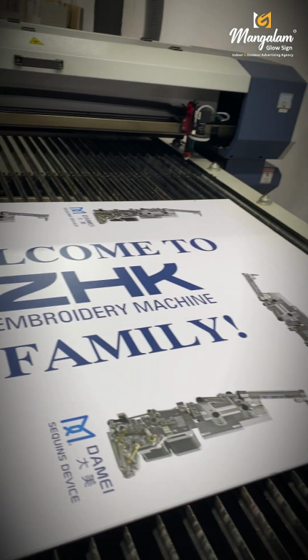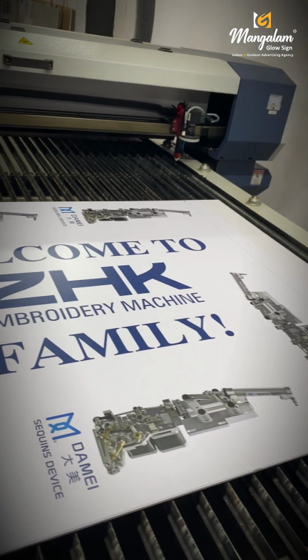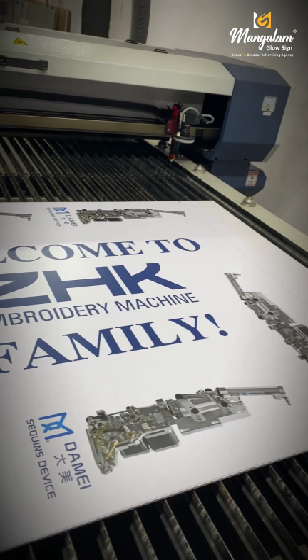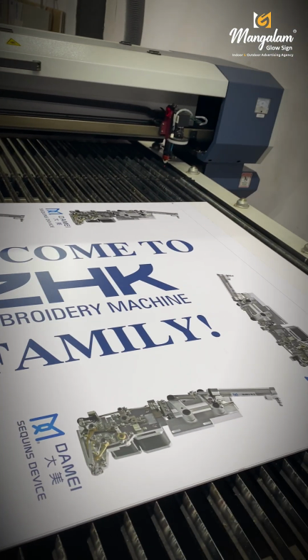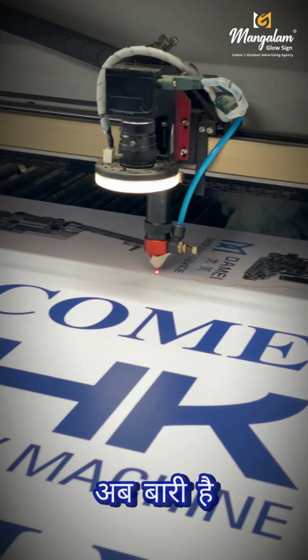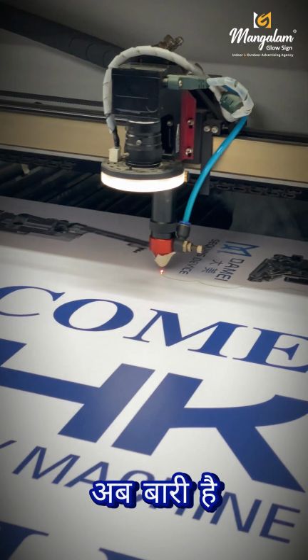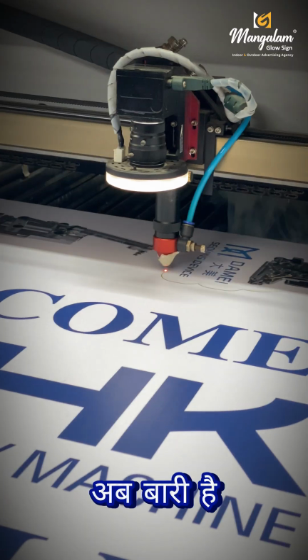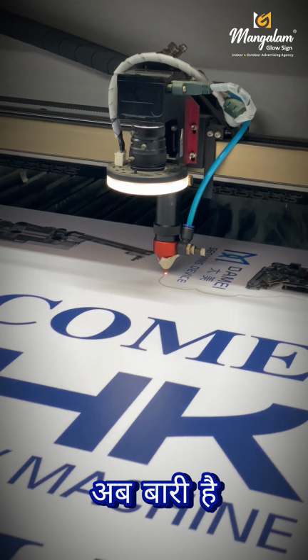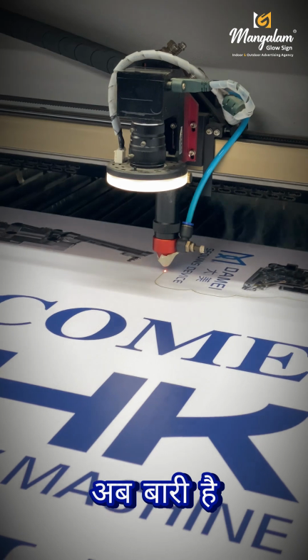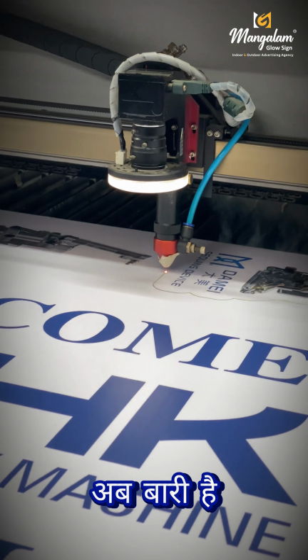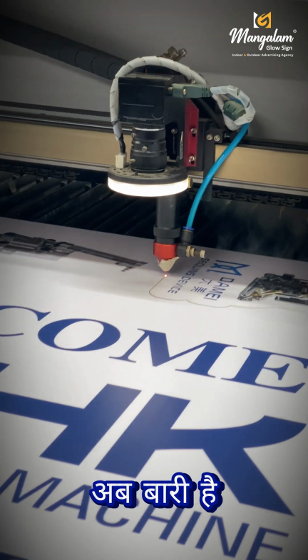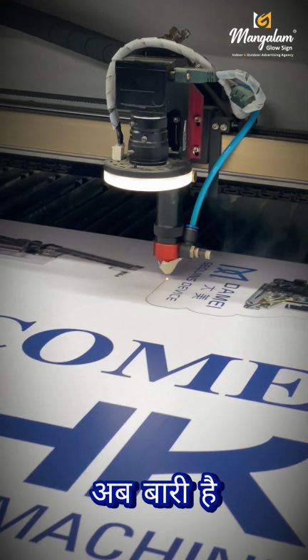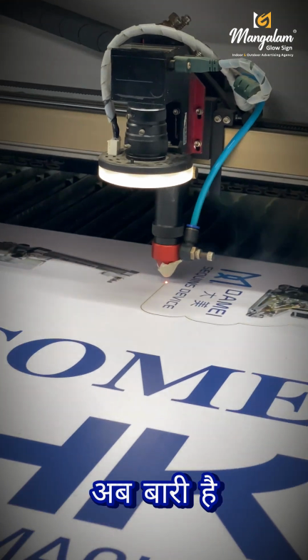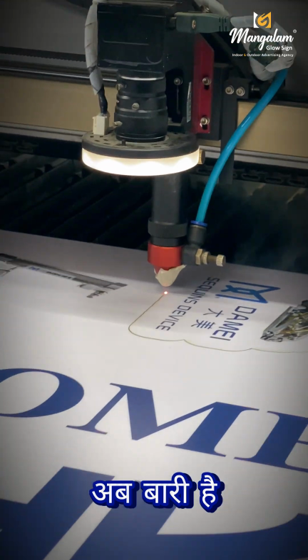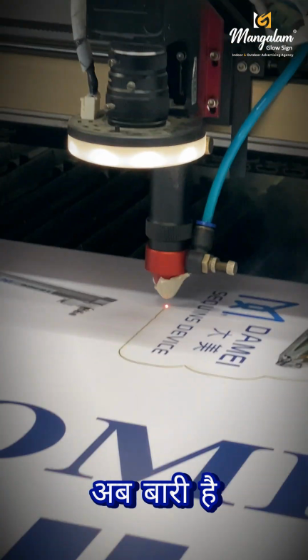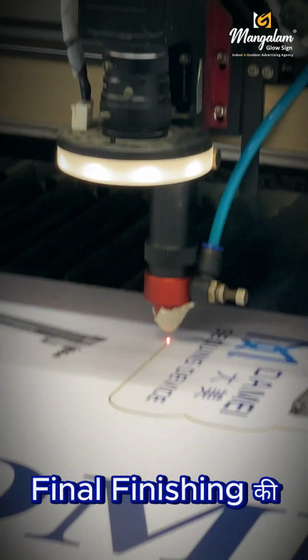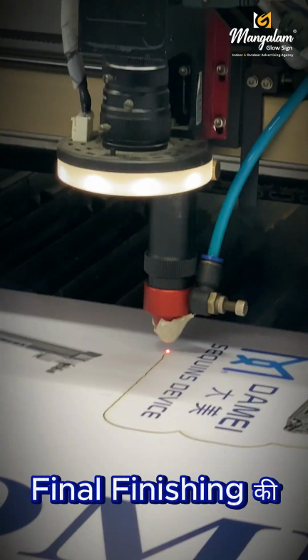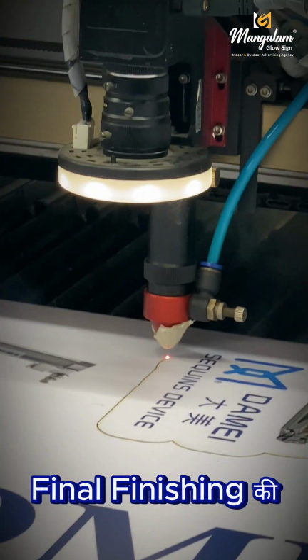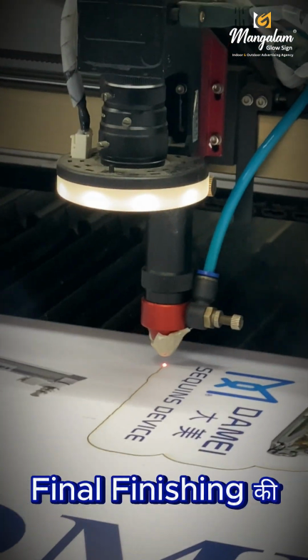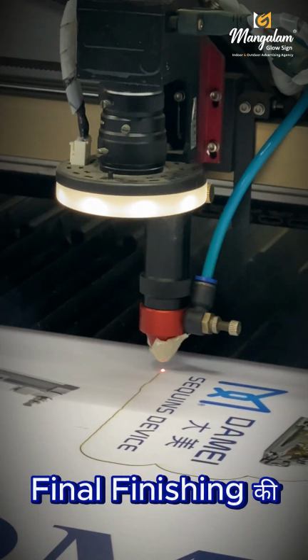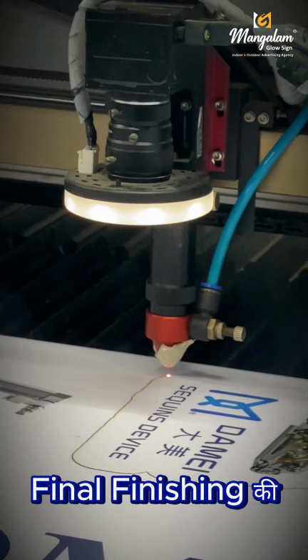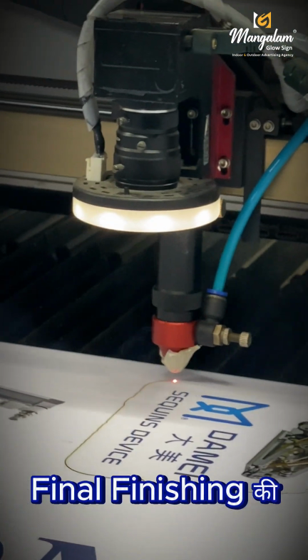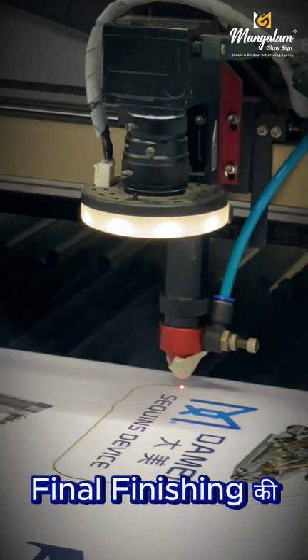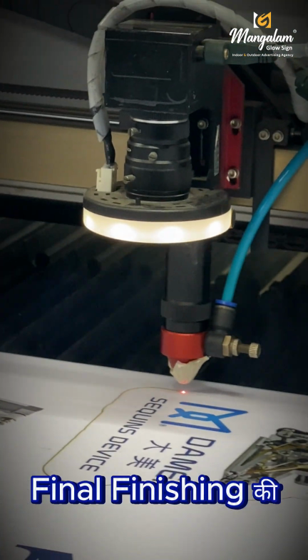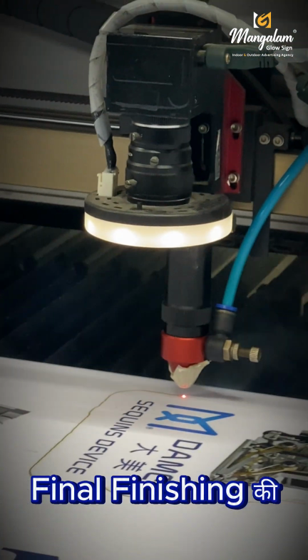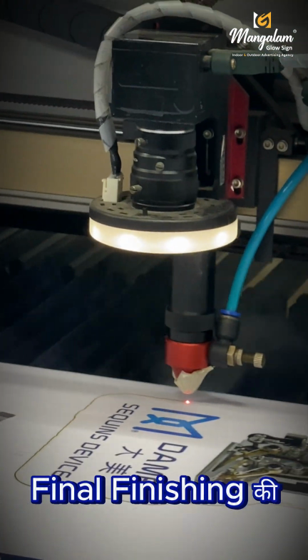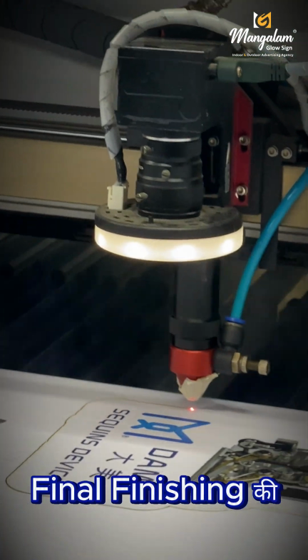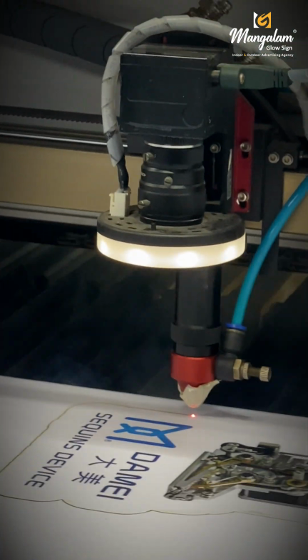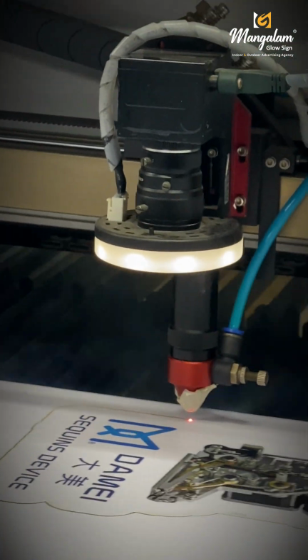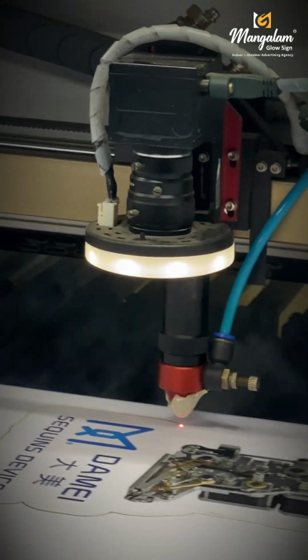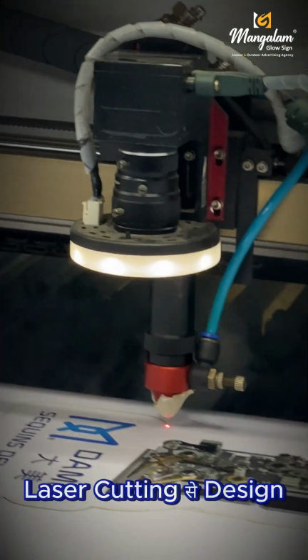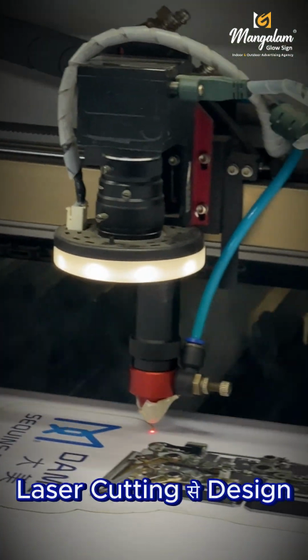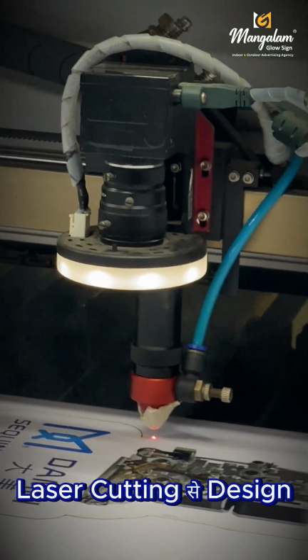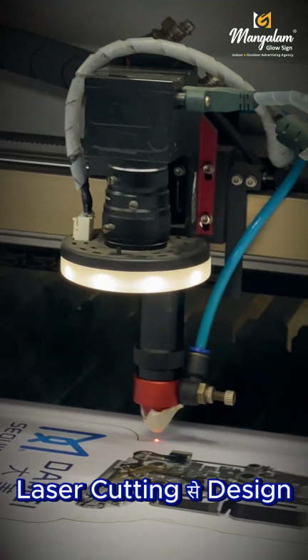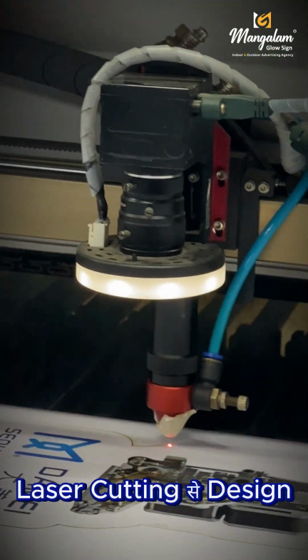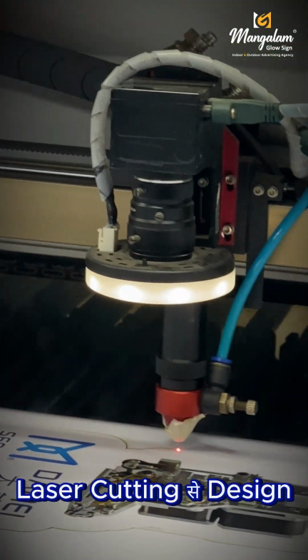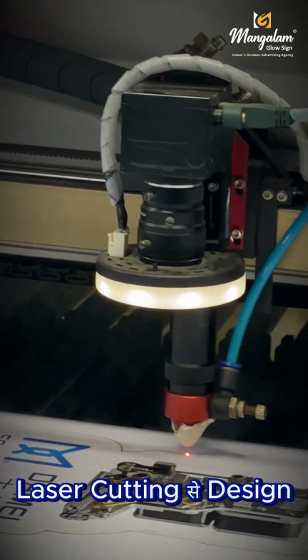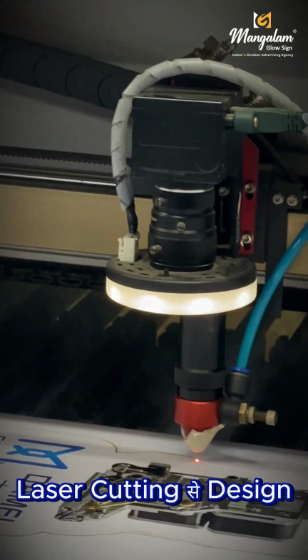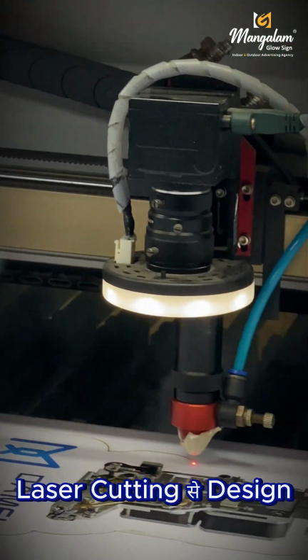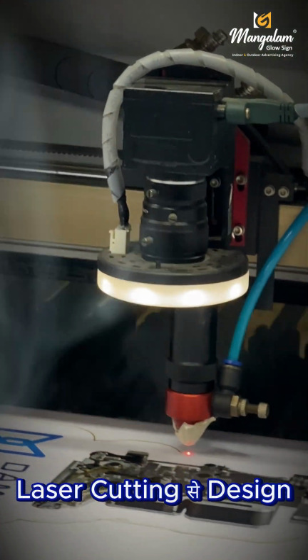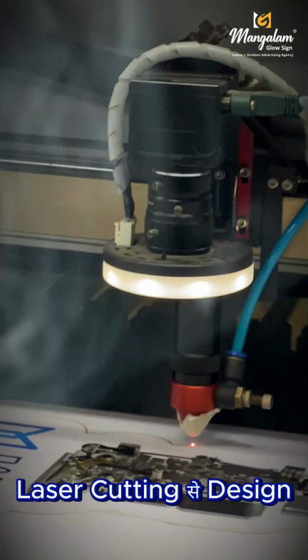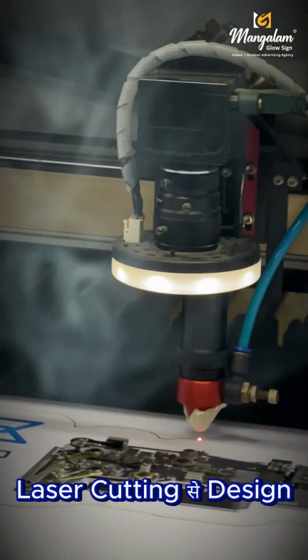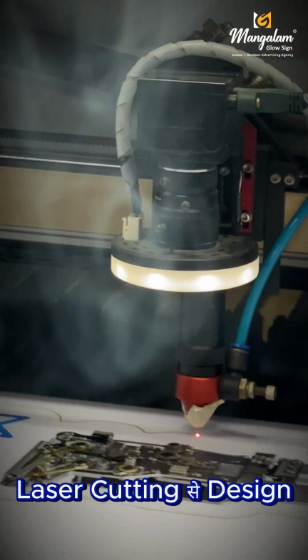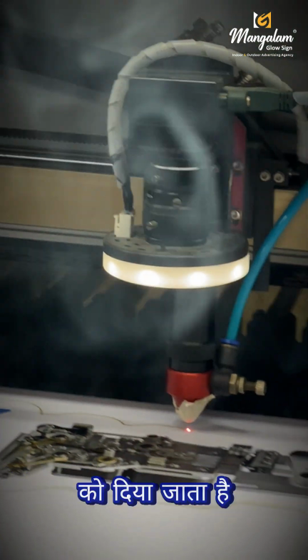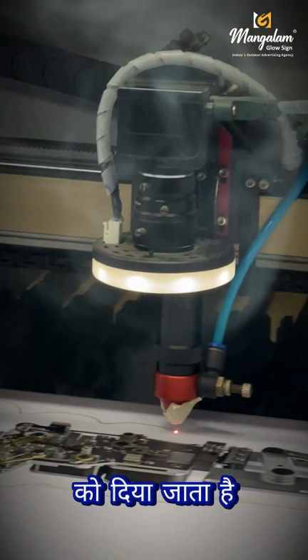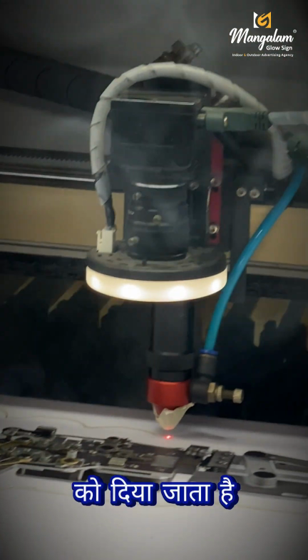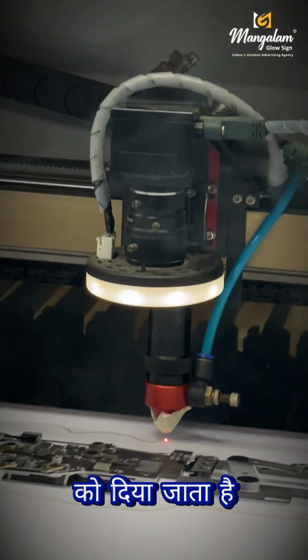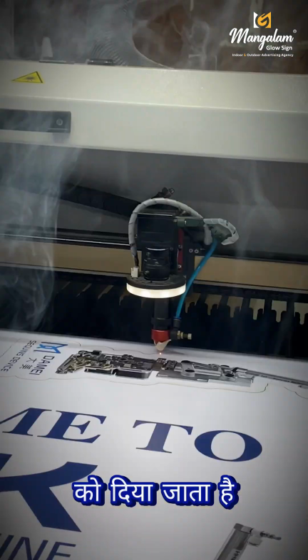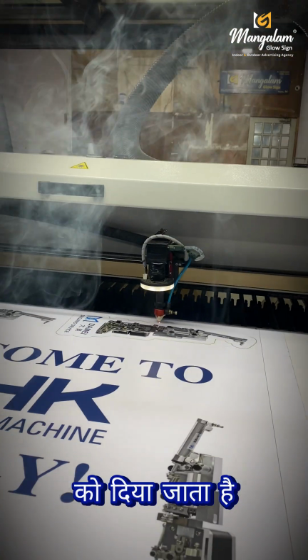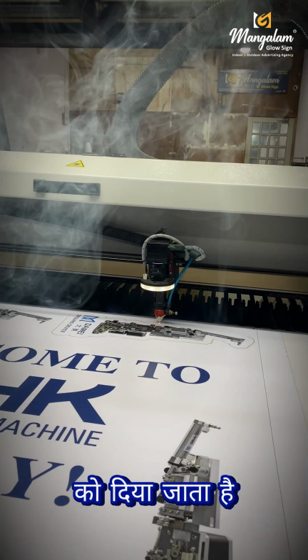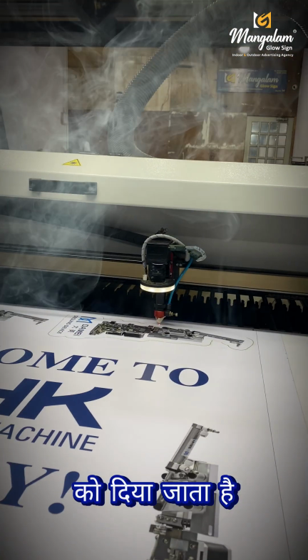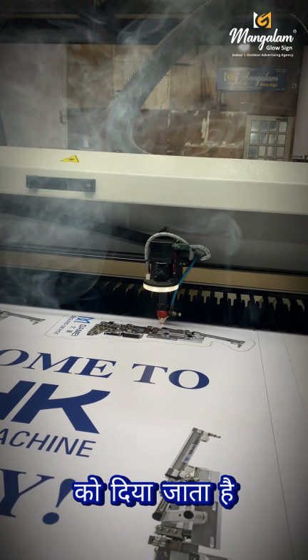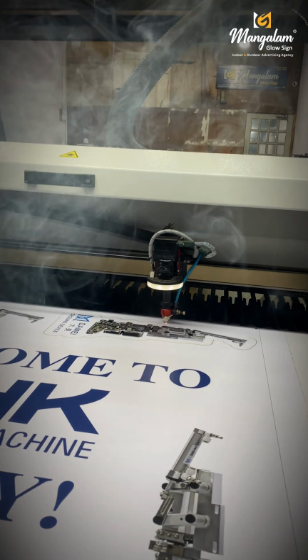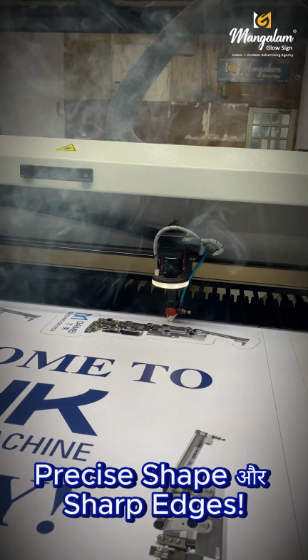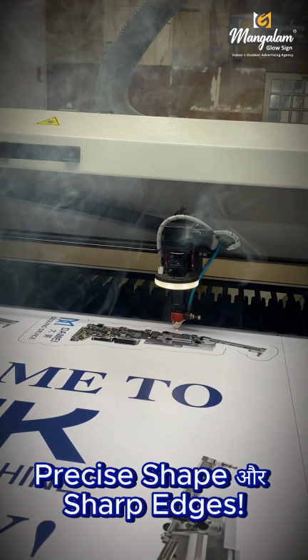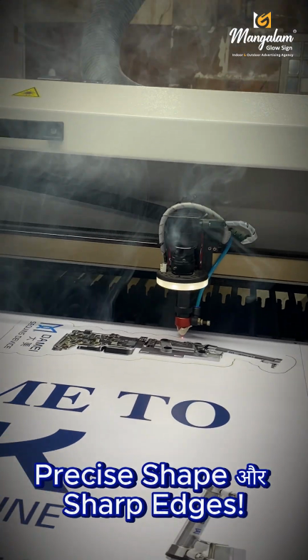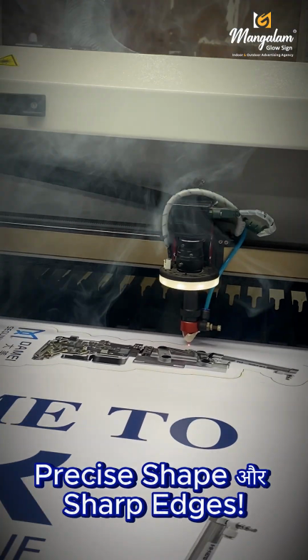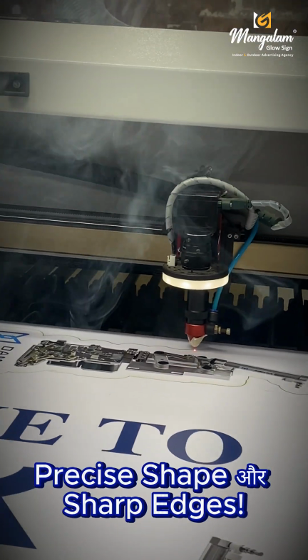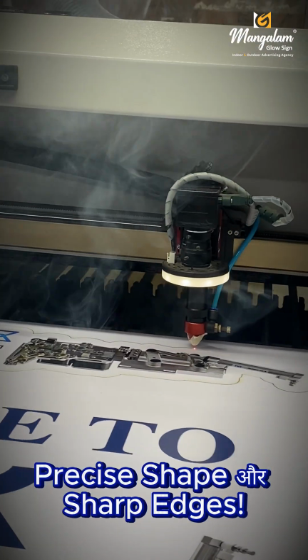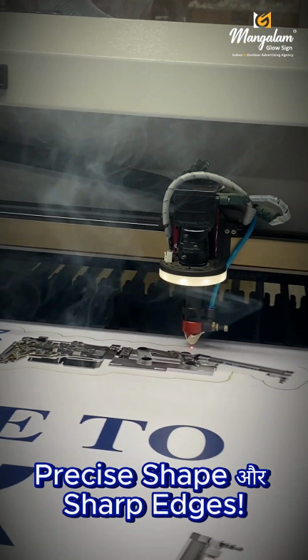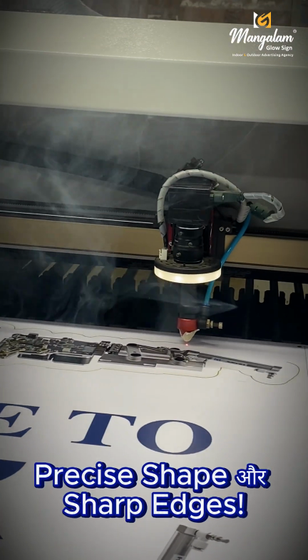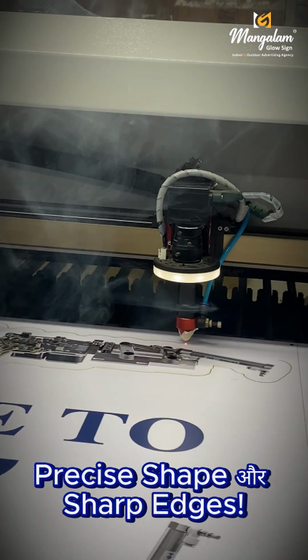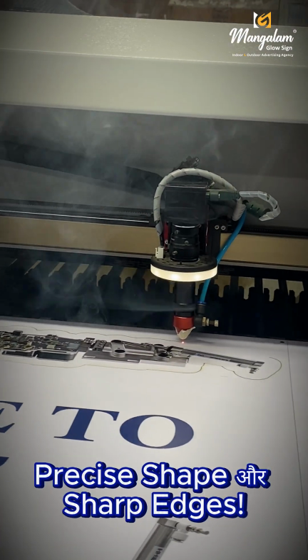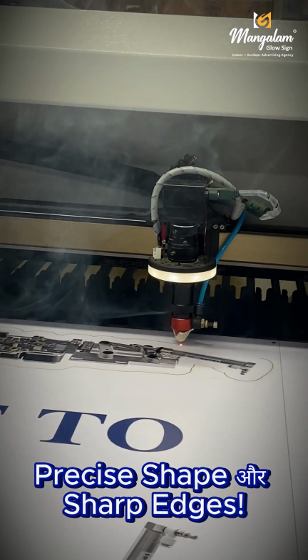Ab bari hai final finishing ki. Laser cutting se design ko diya jata hai precise shape or sharp edges.